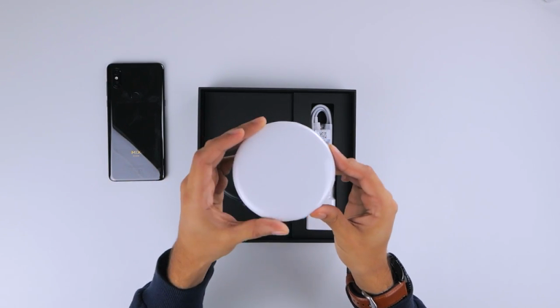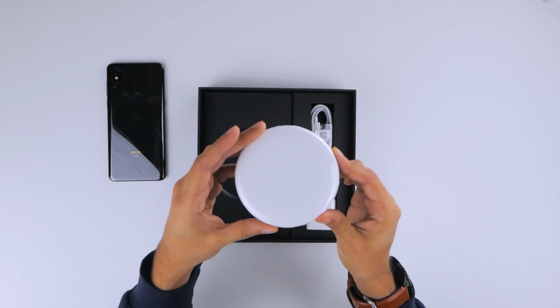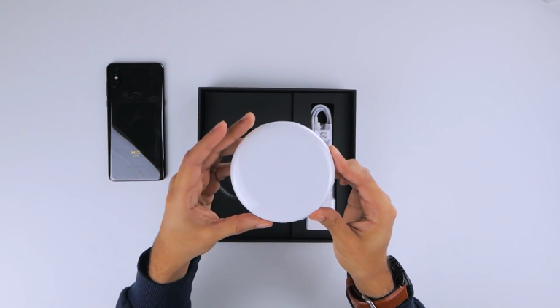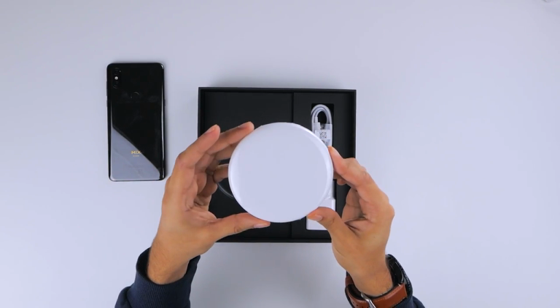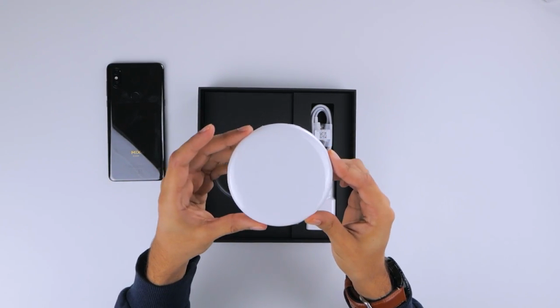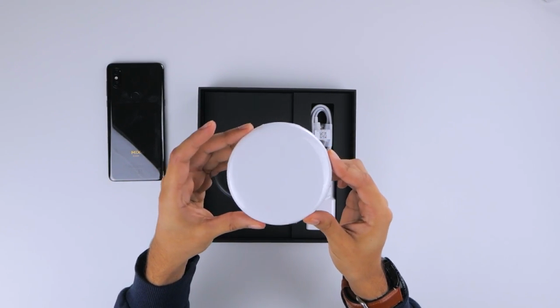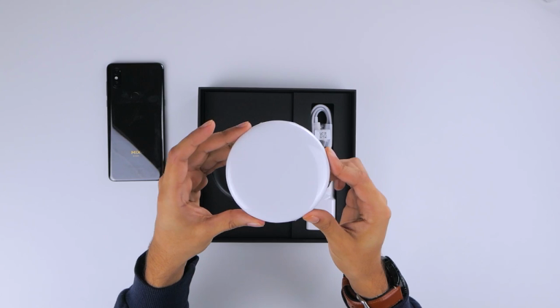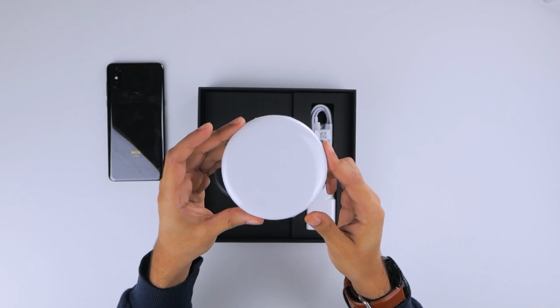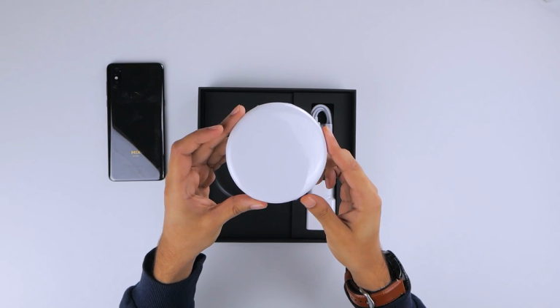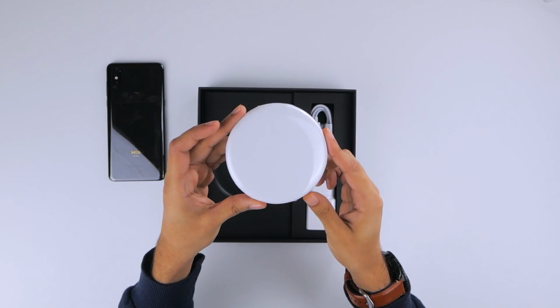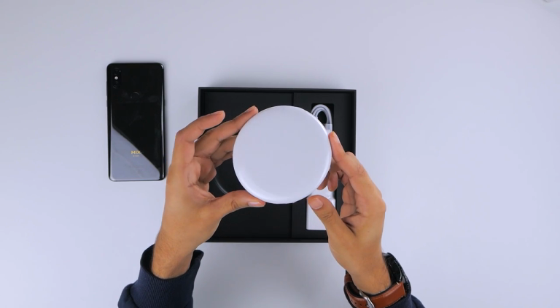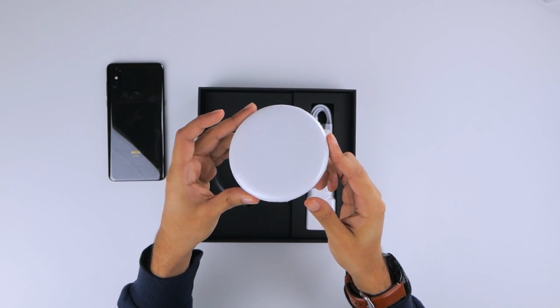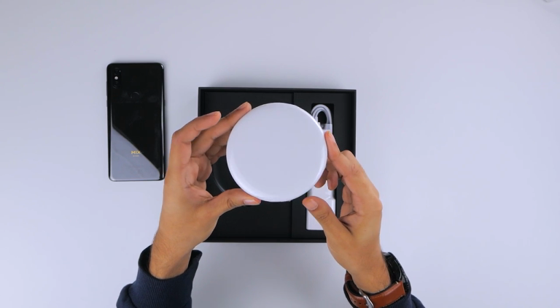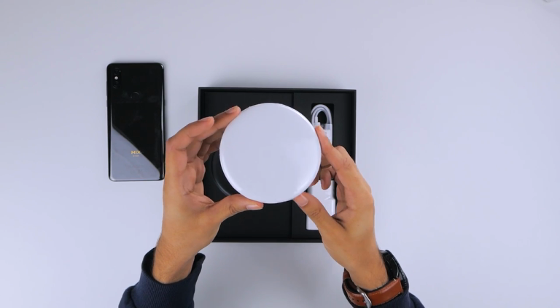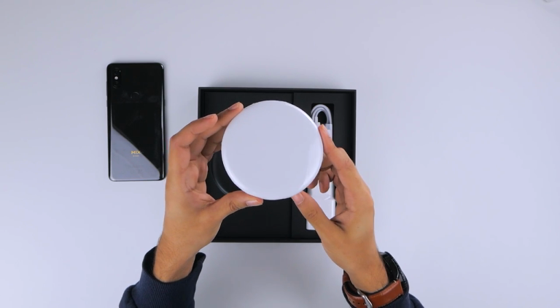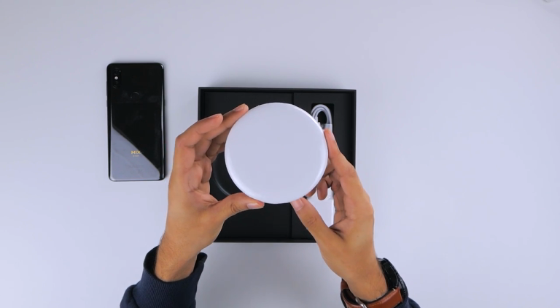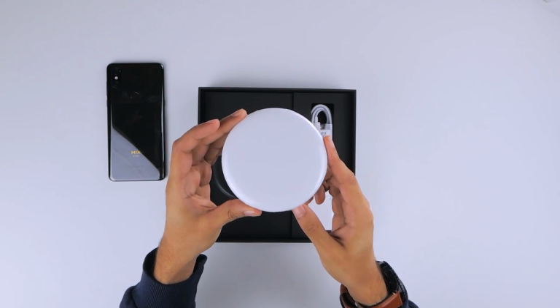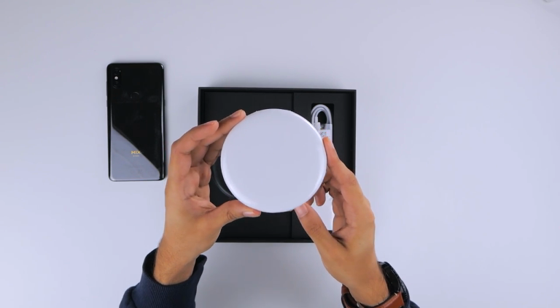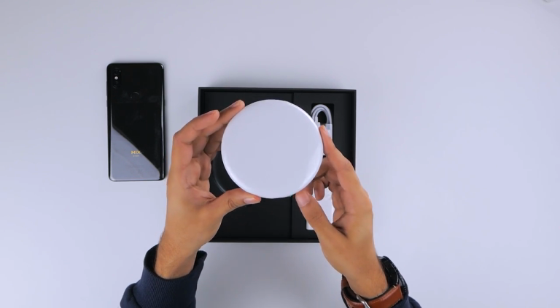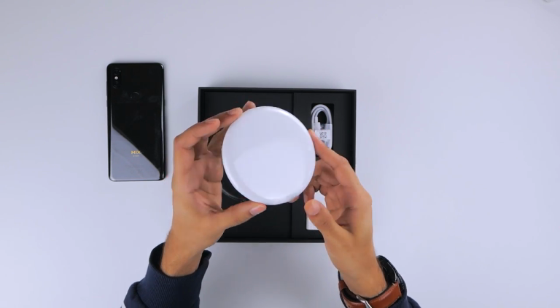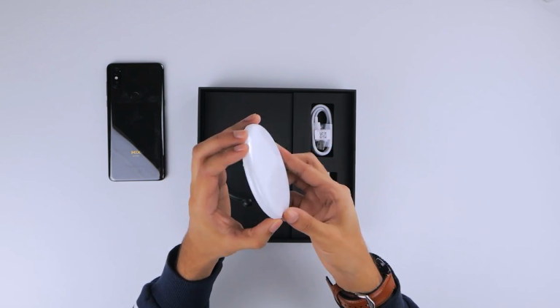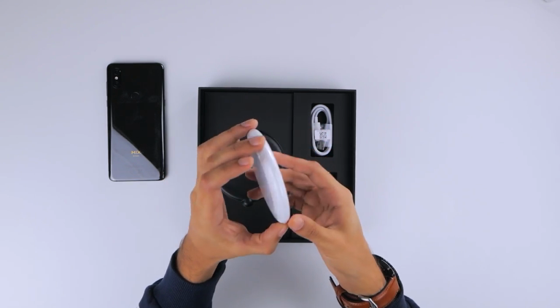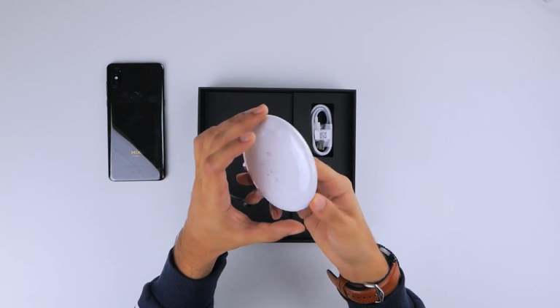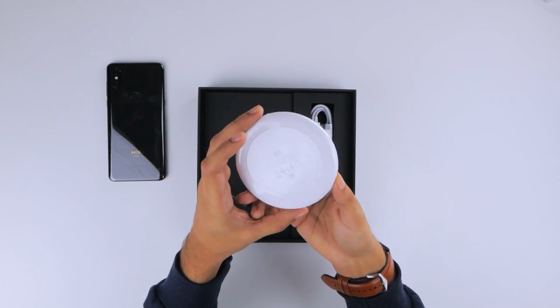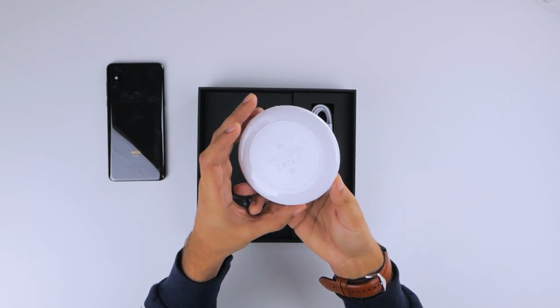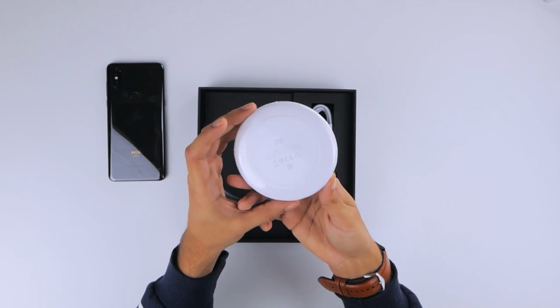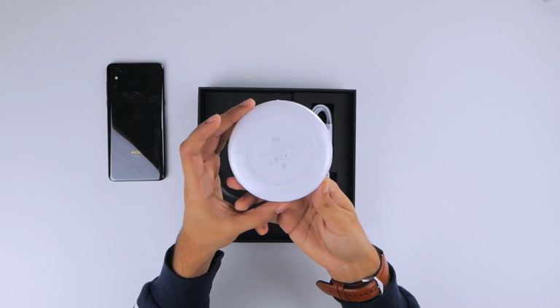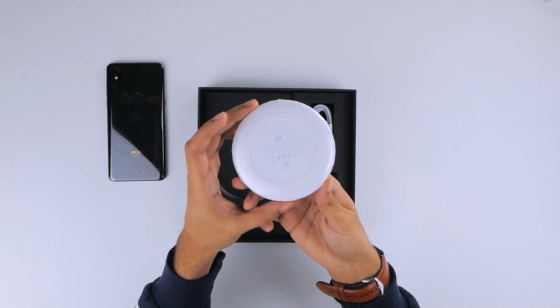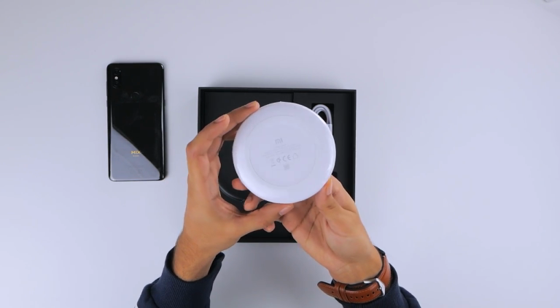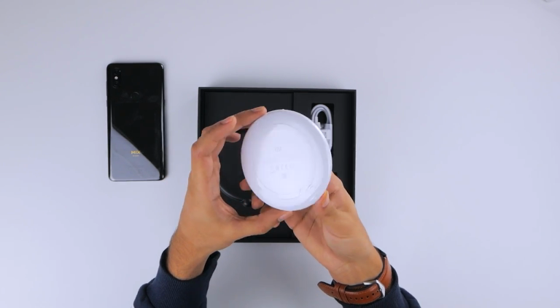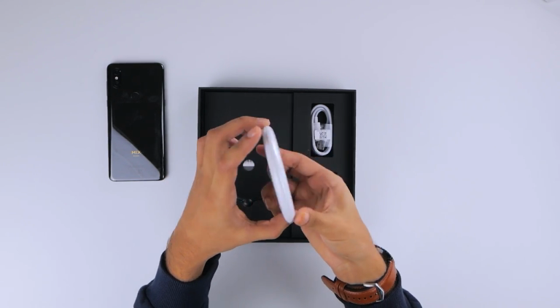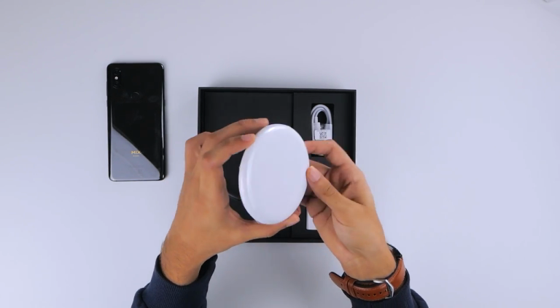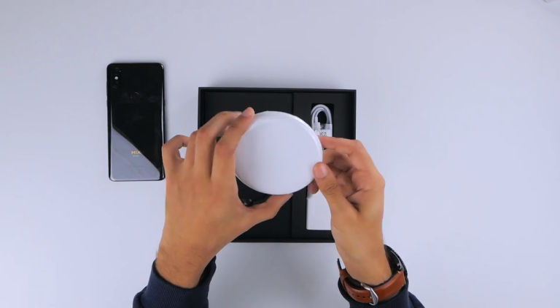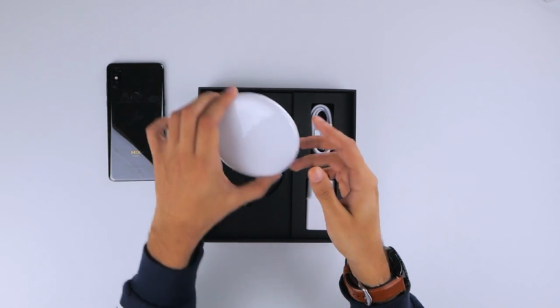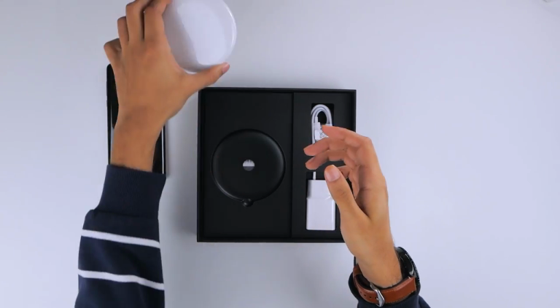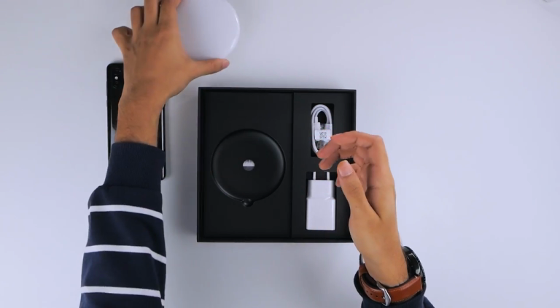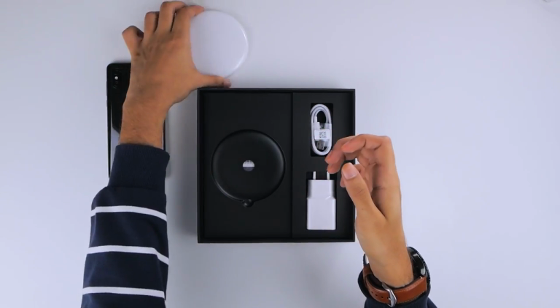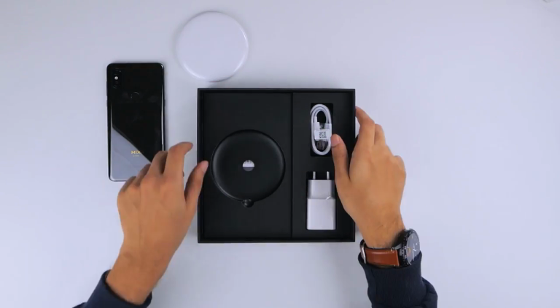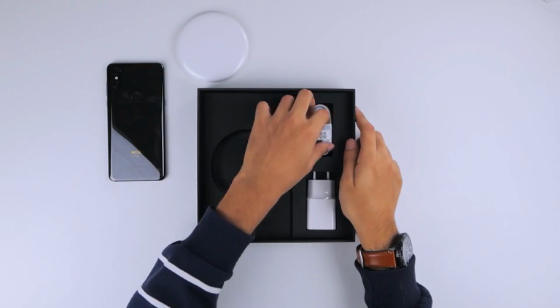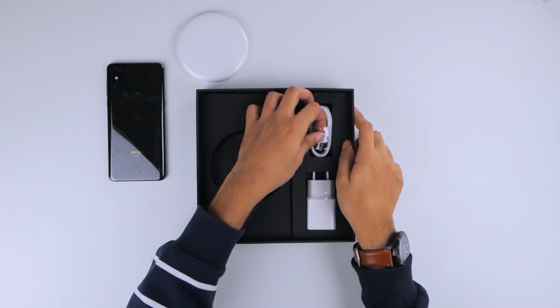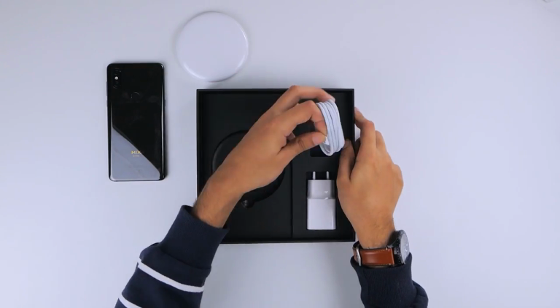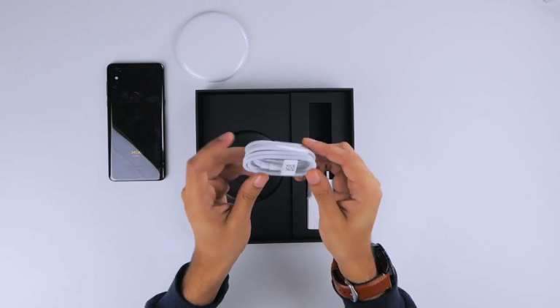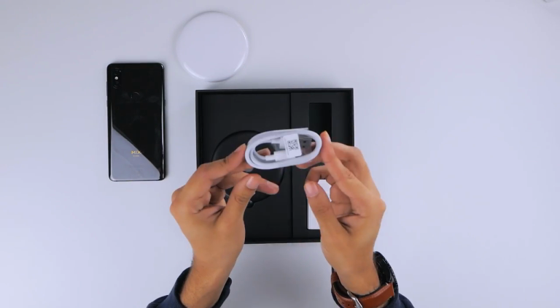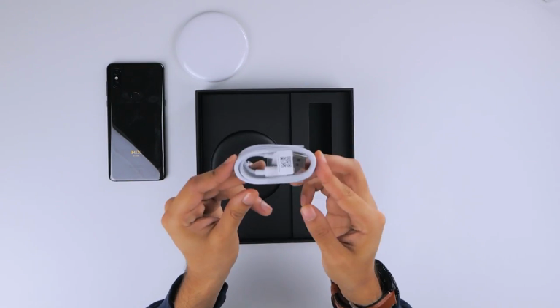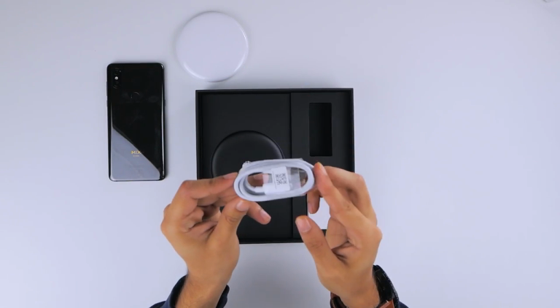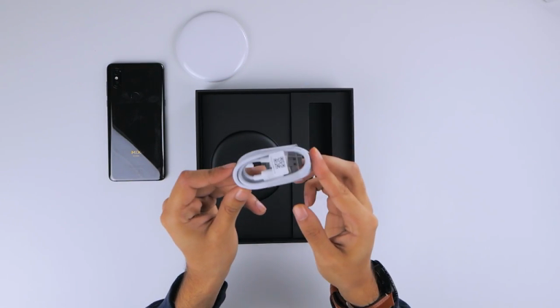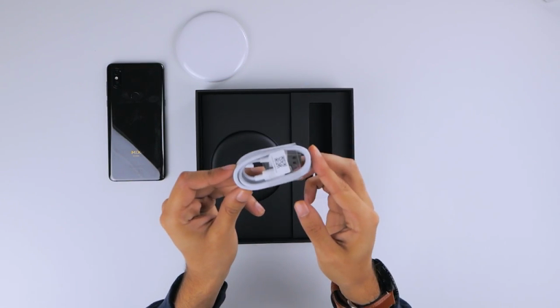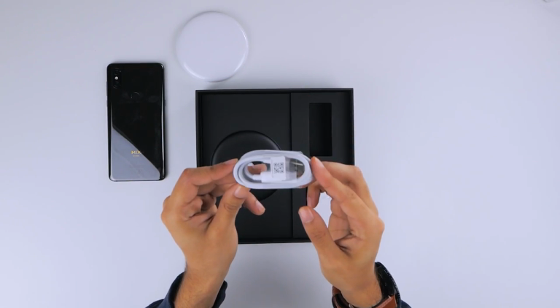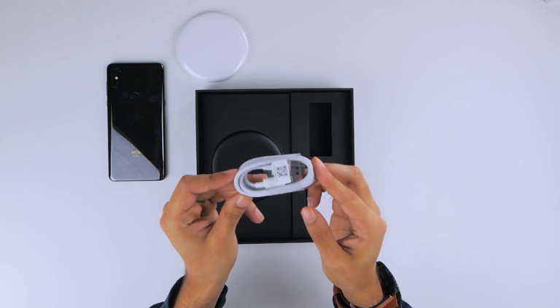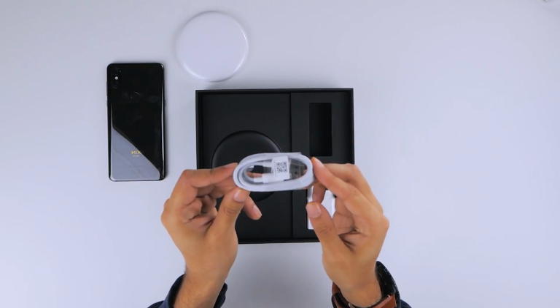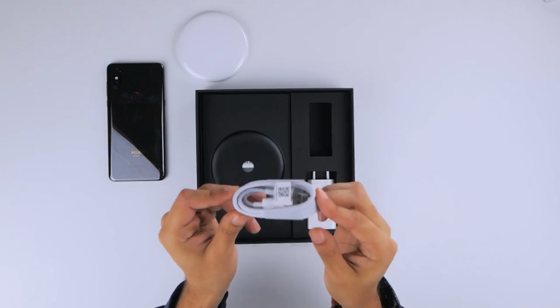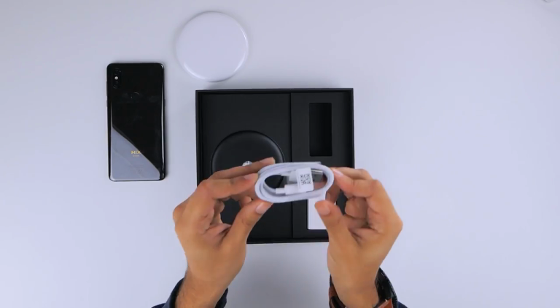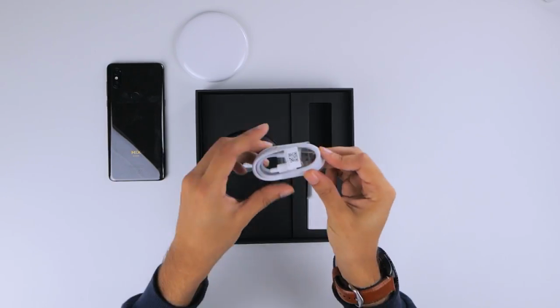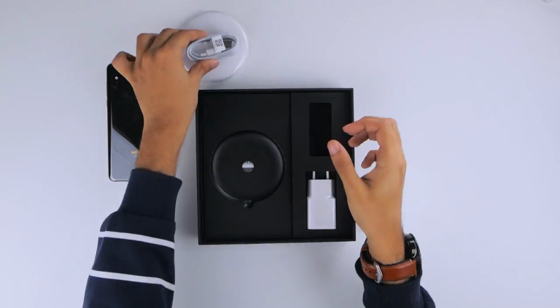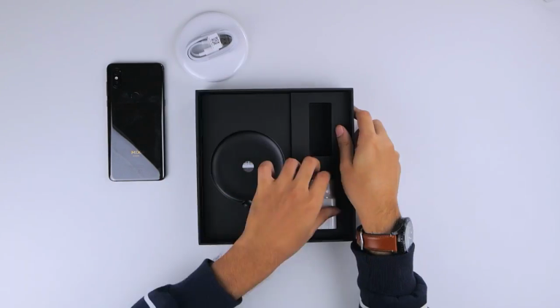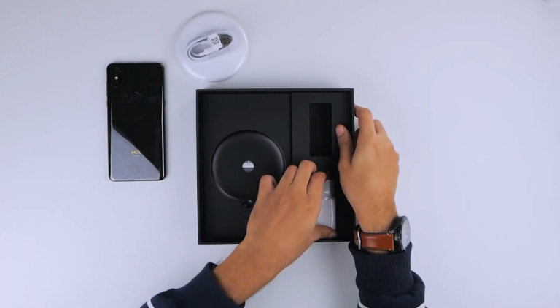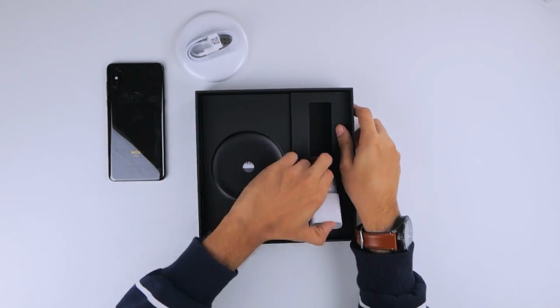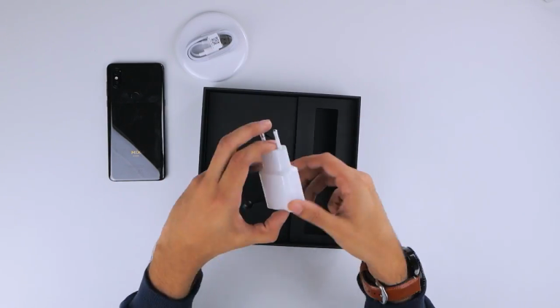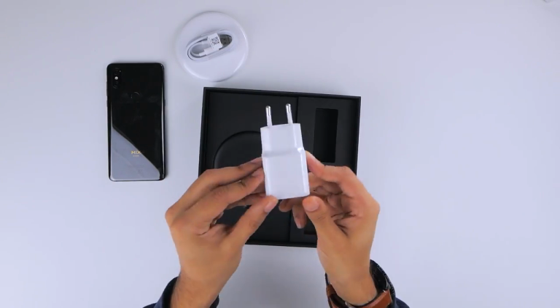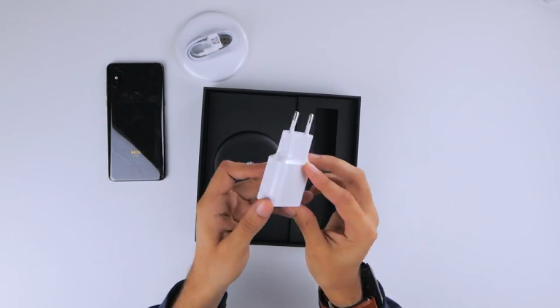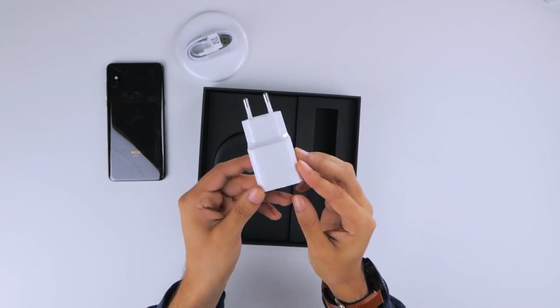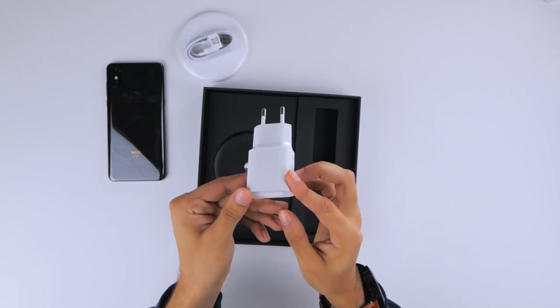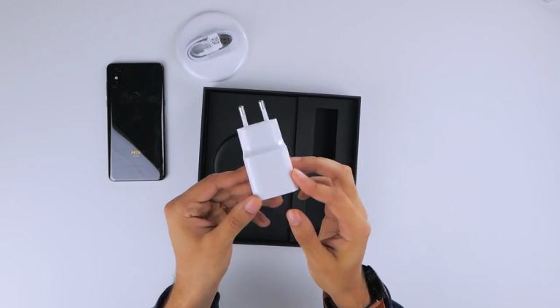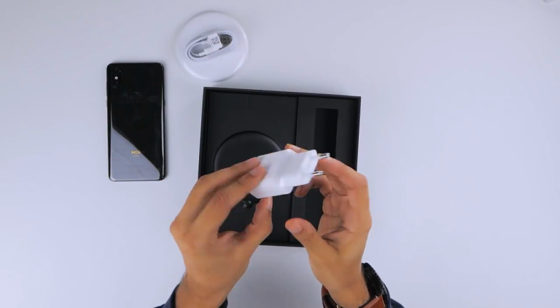It's nice to see first up an 18W wireless charger bundled into the box, alongside the USB-C cable for charging and the charging adapter.